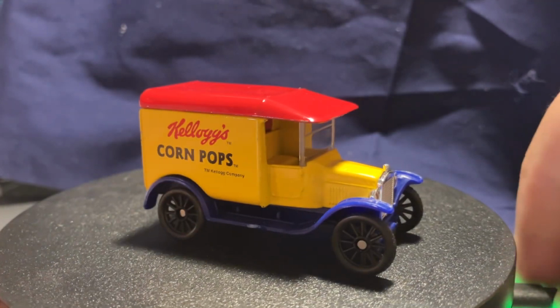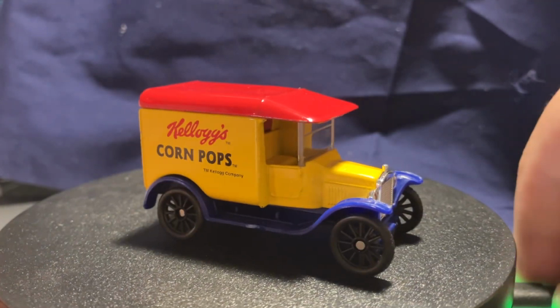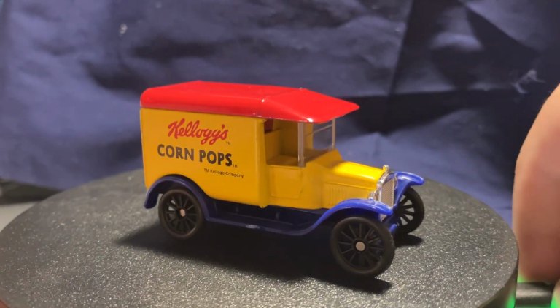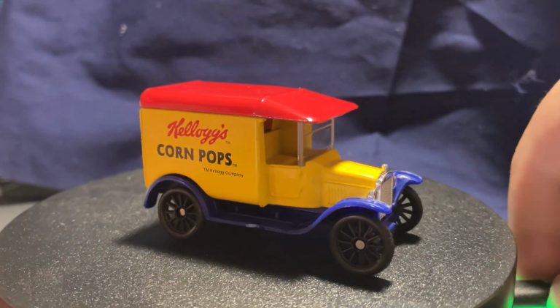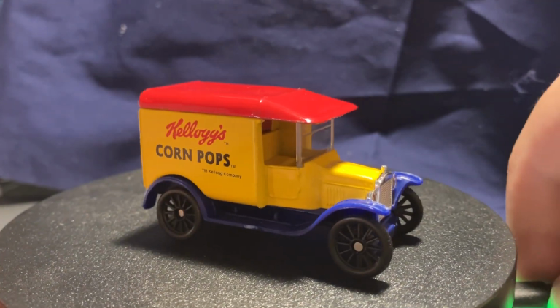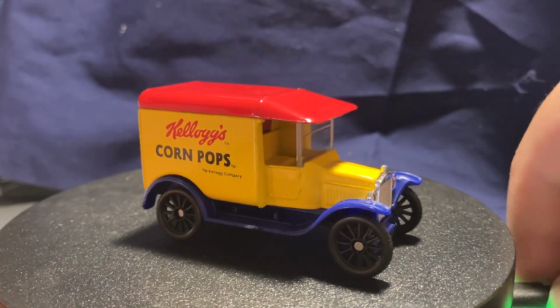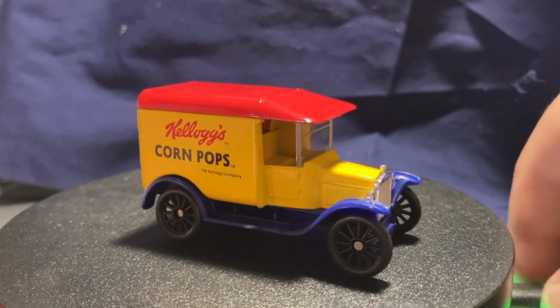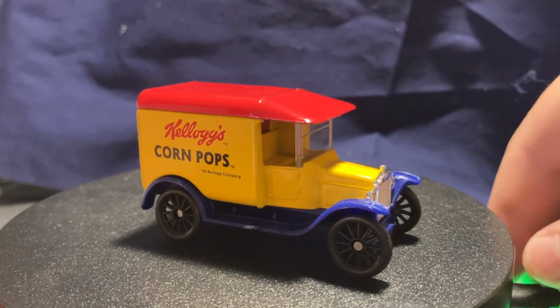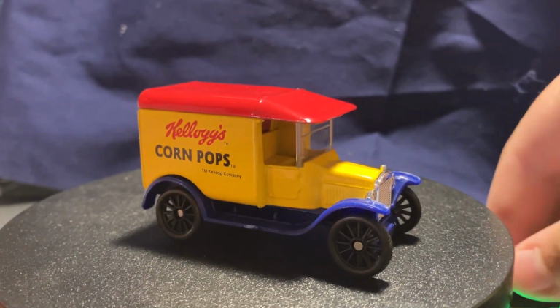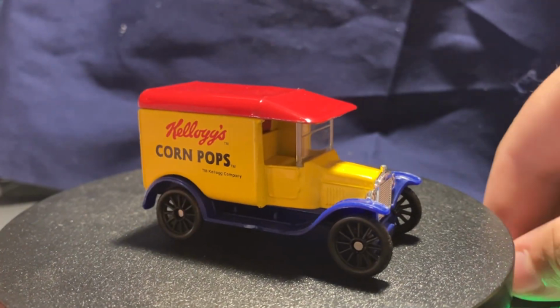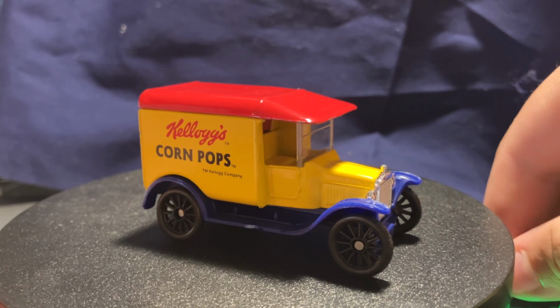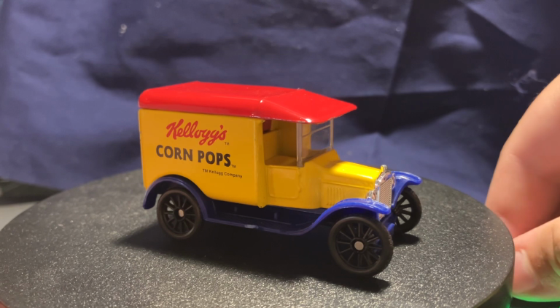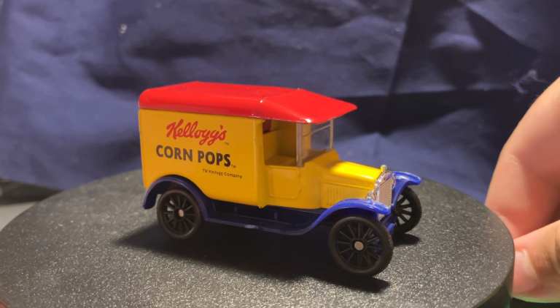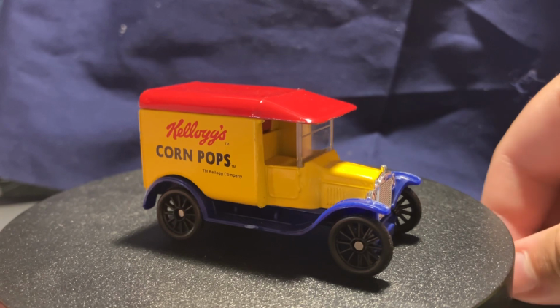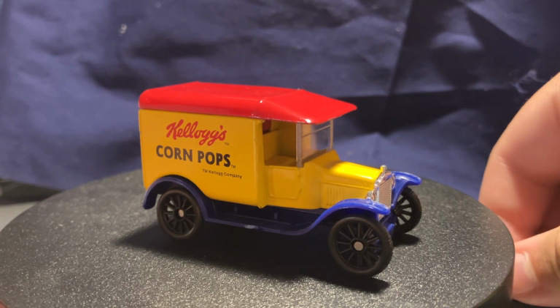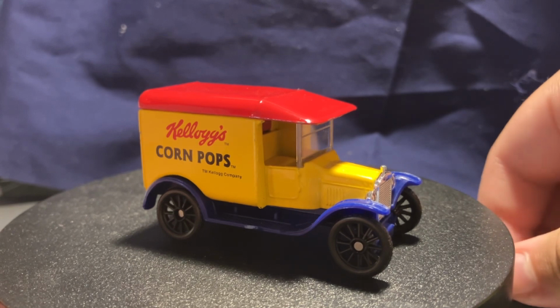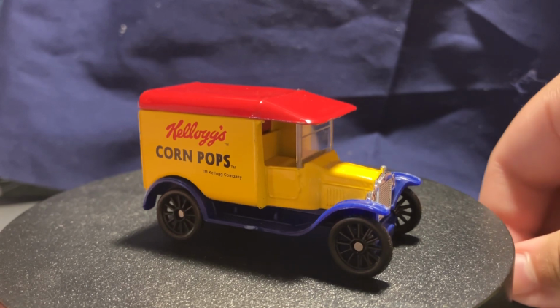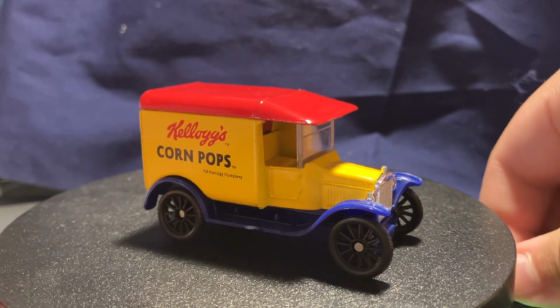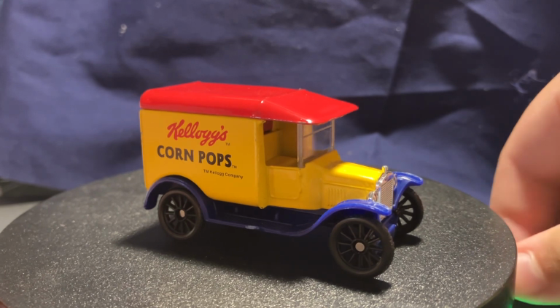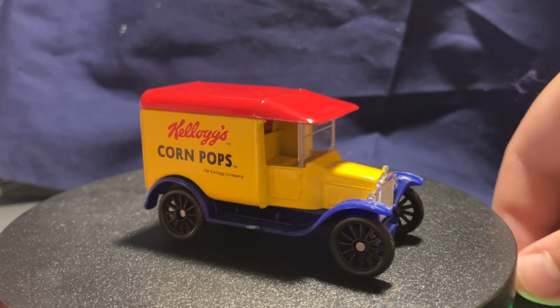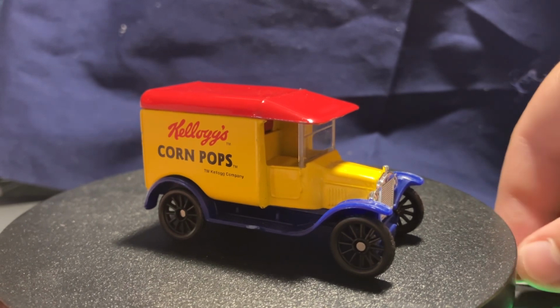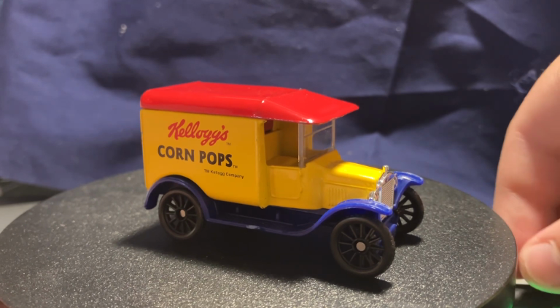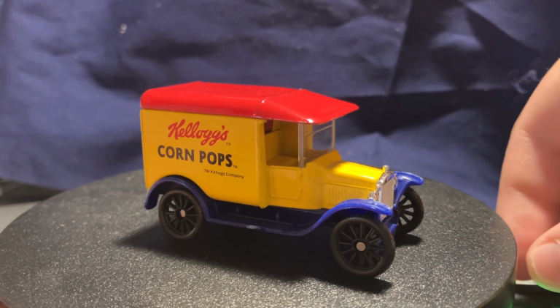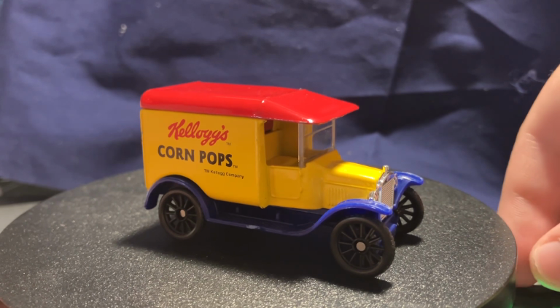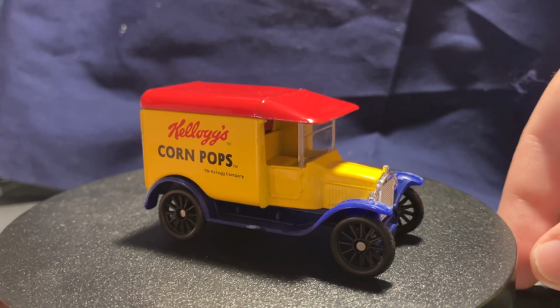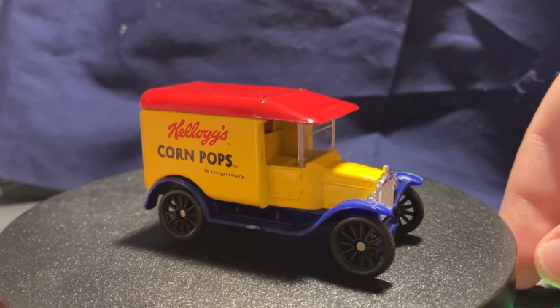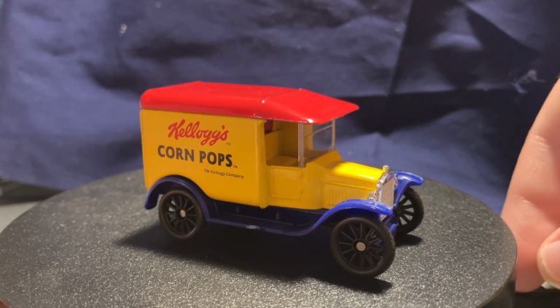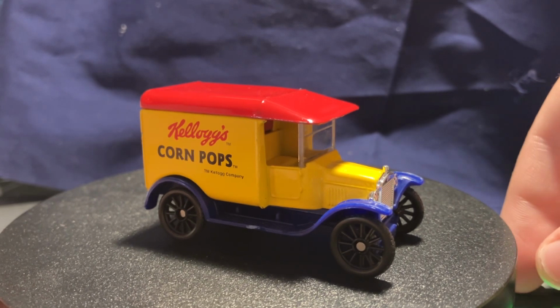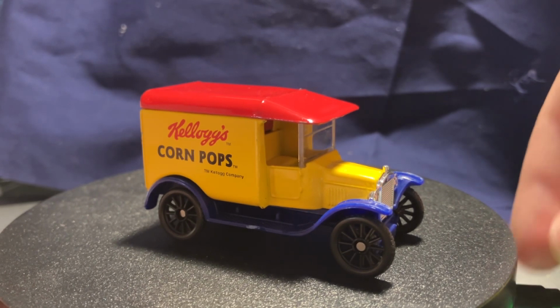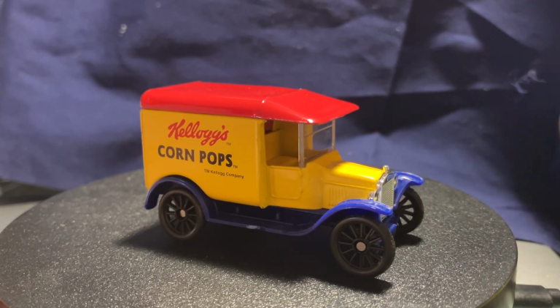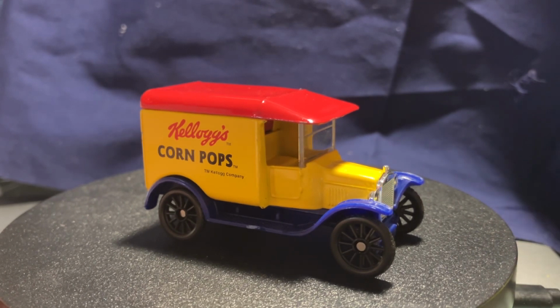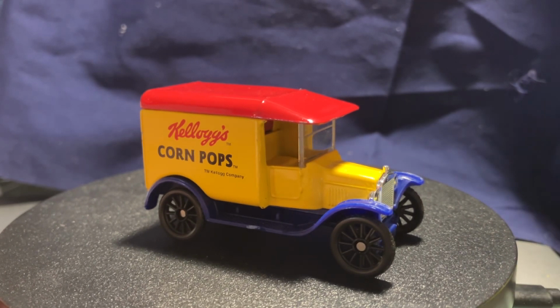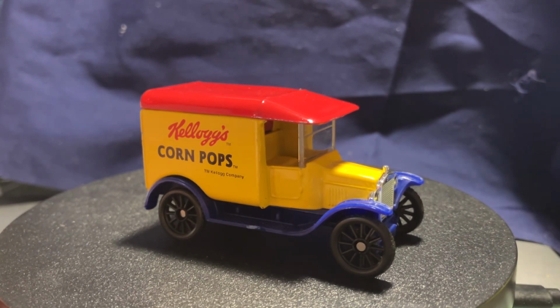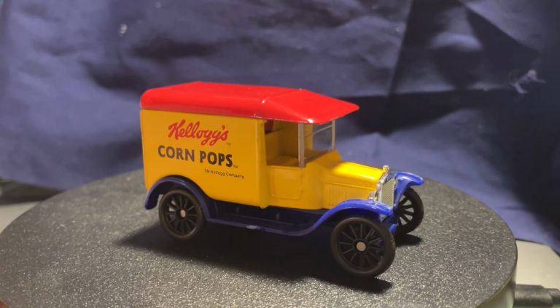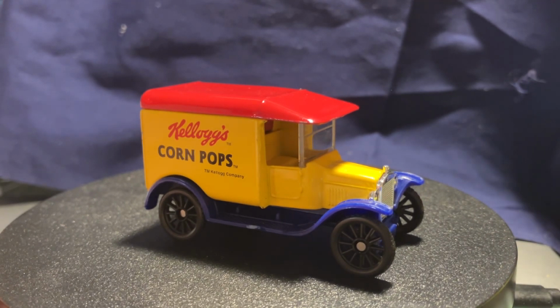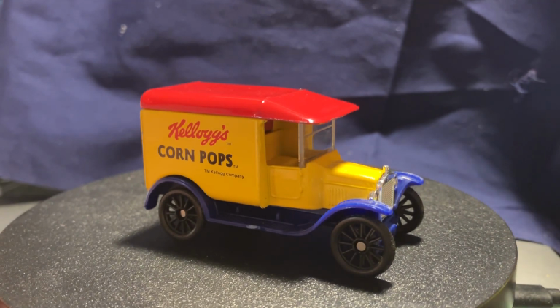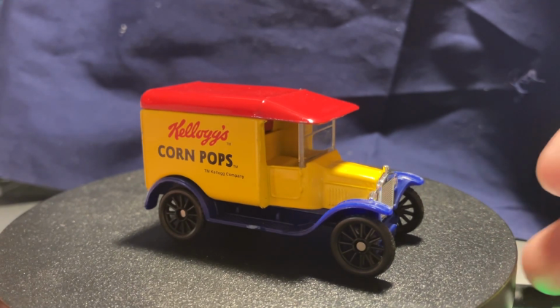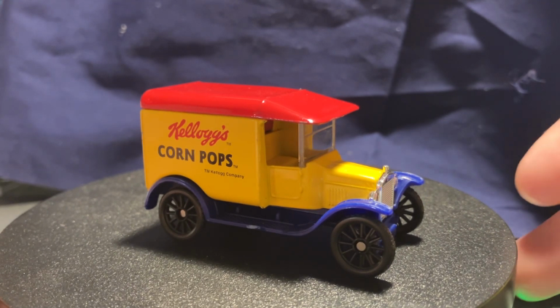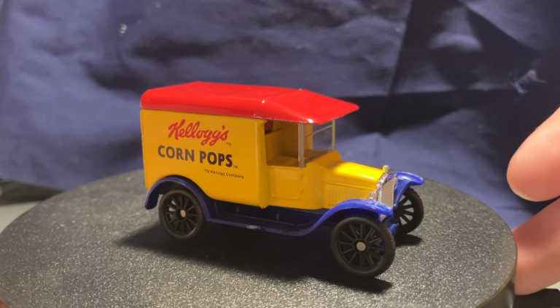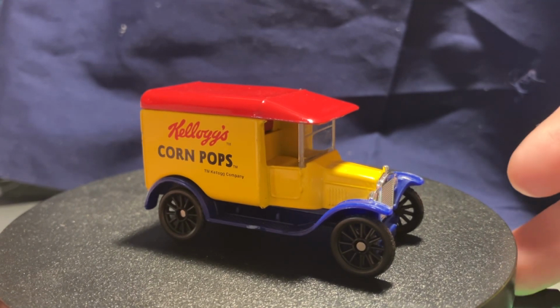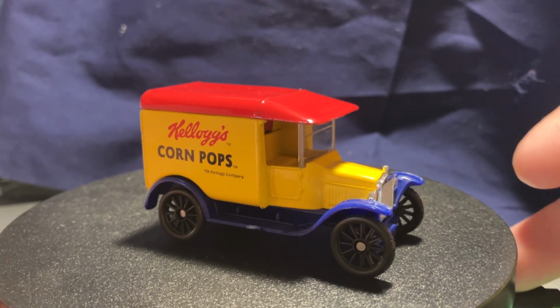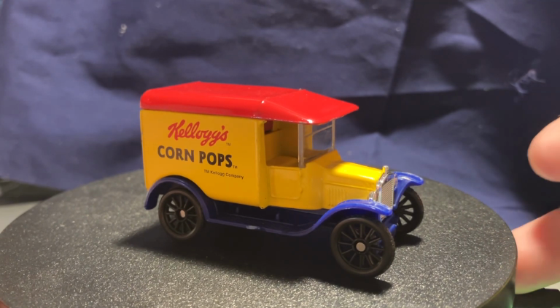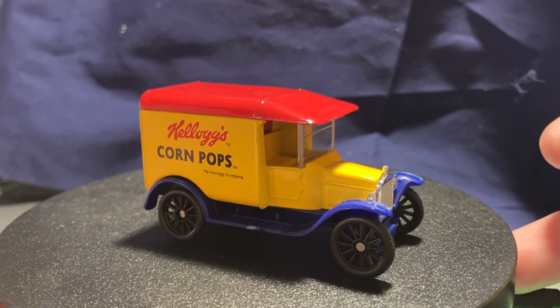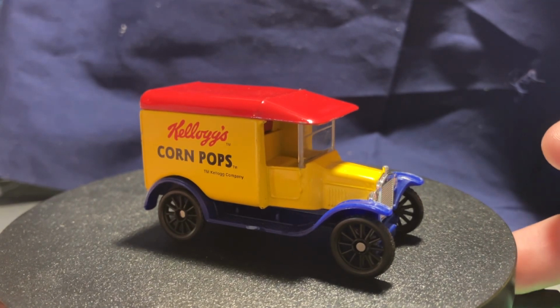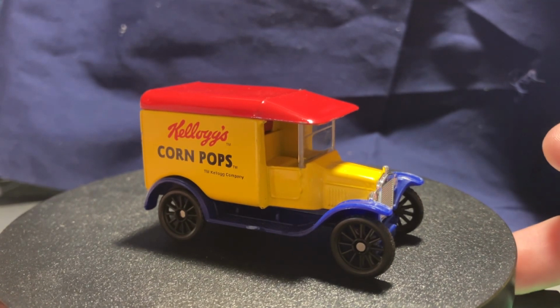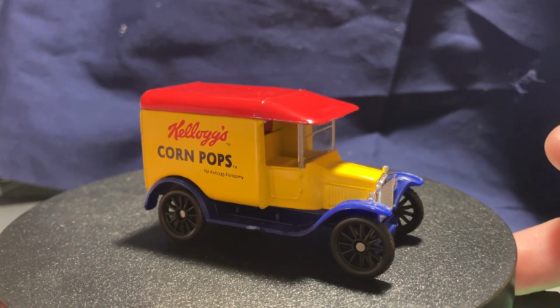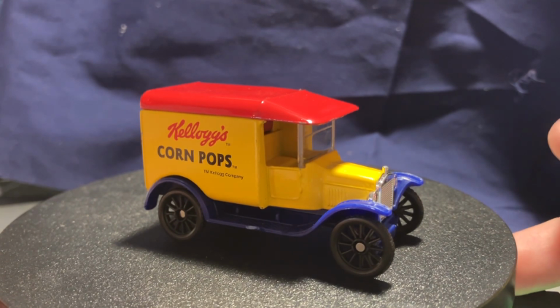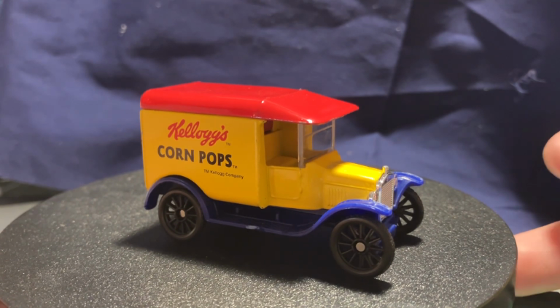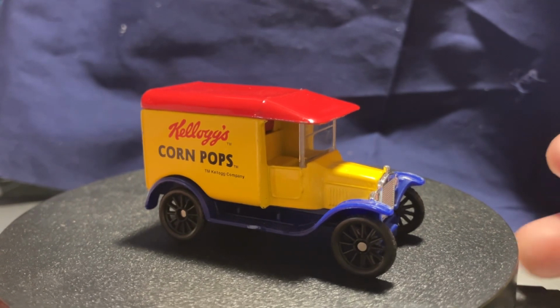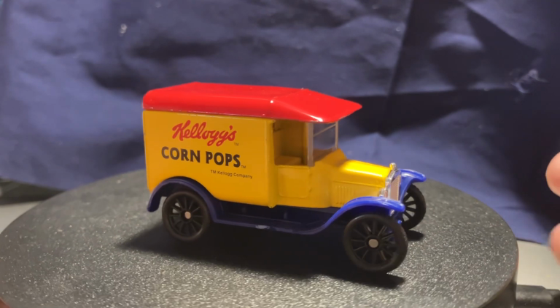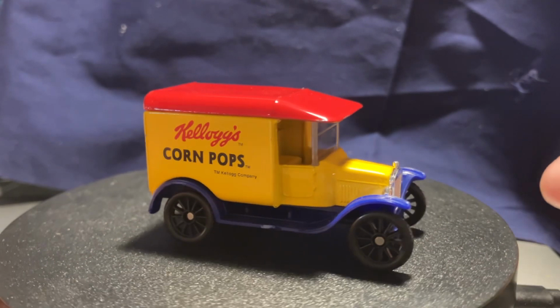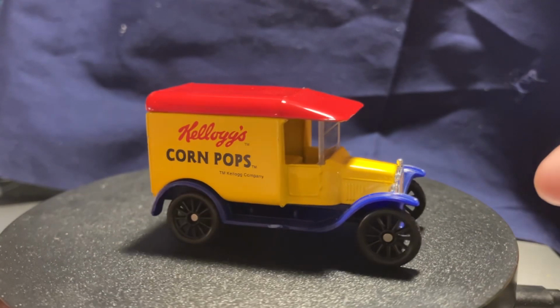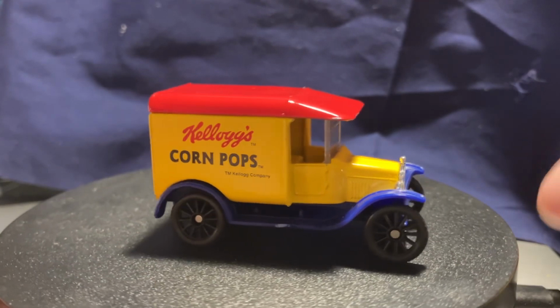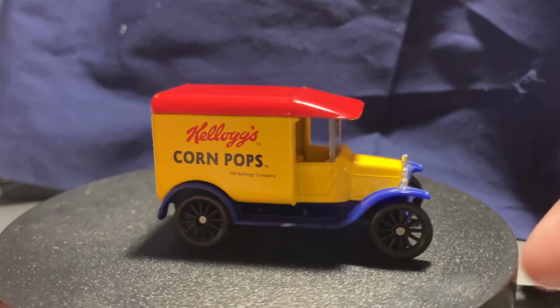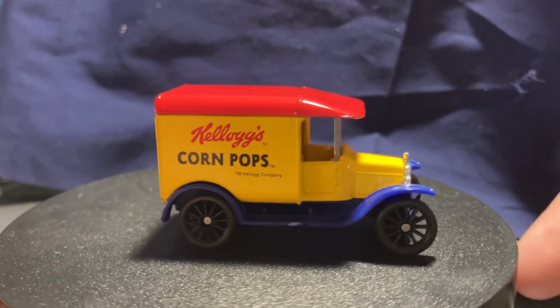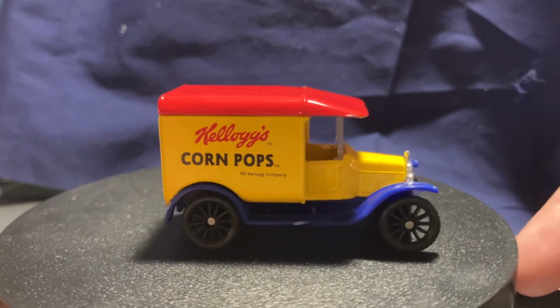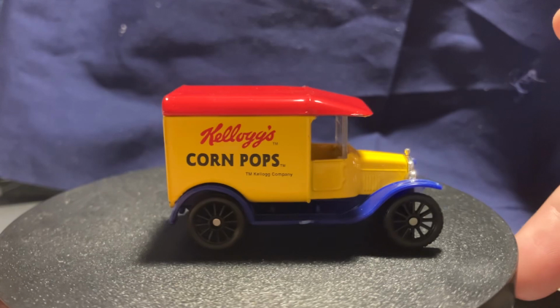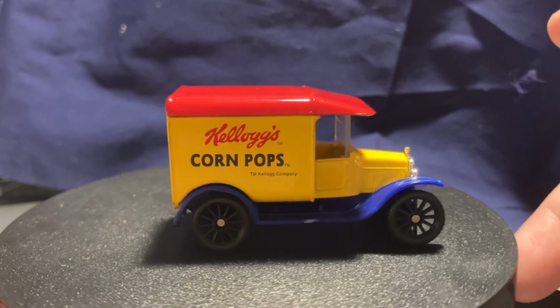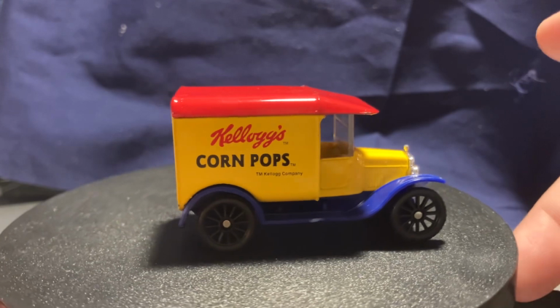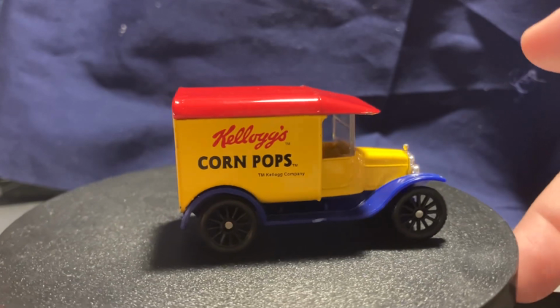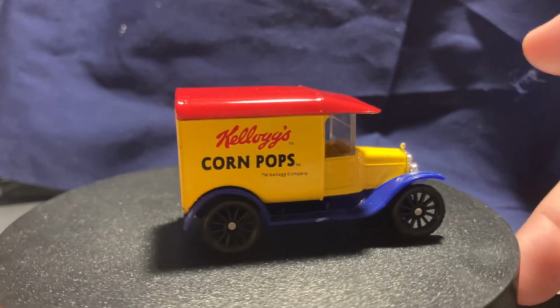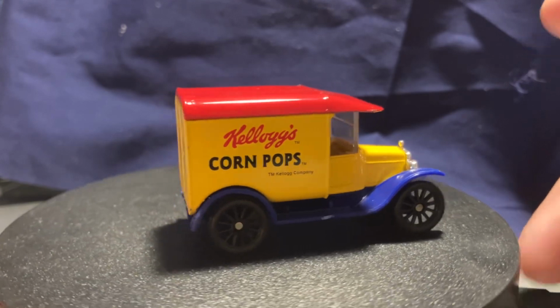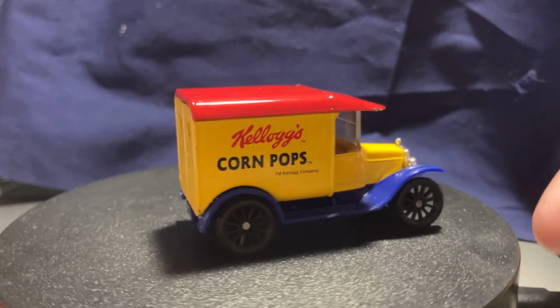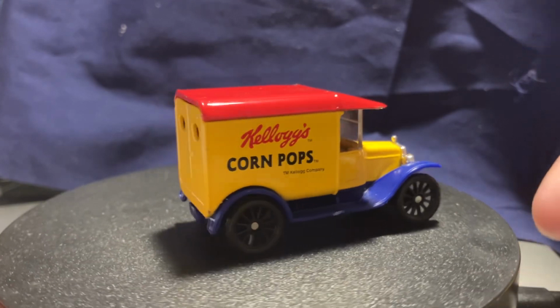I'll start up my turntable so you can get a better look at it. There we go, one more notch.